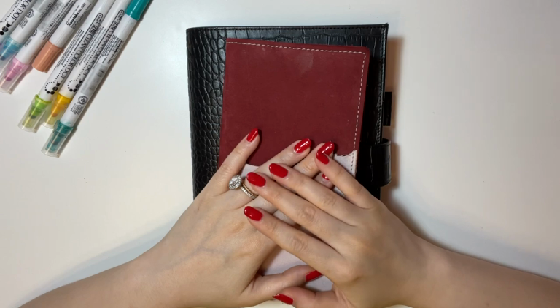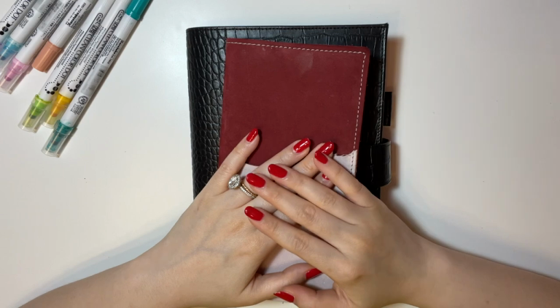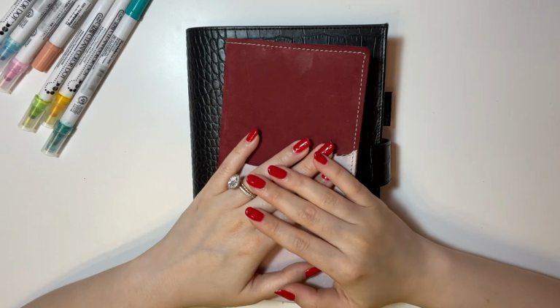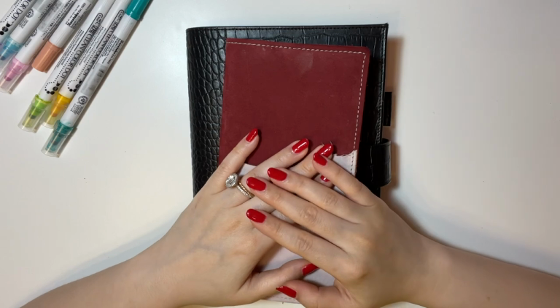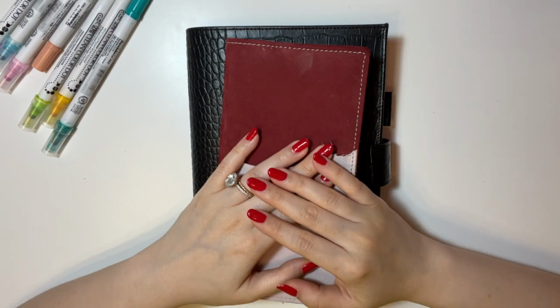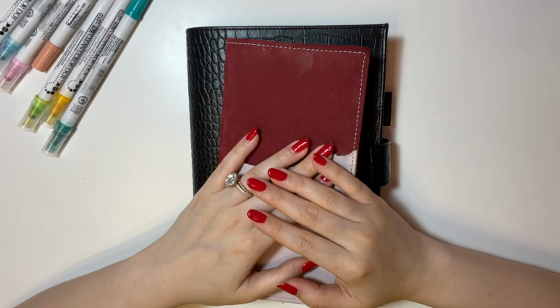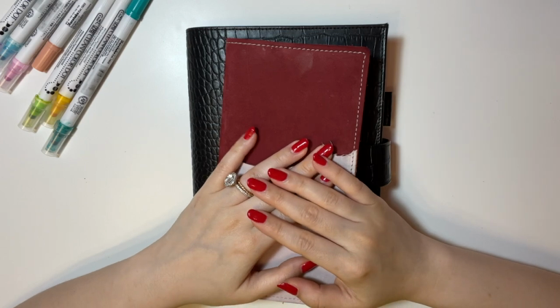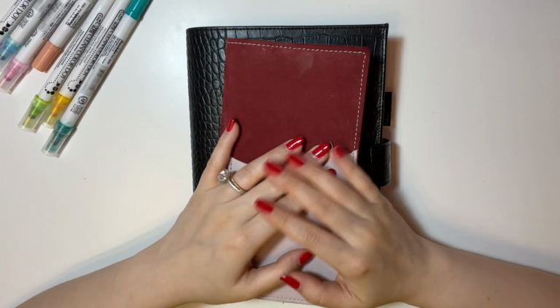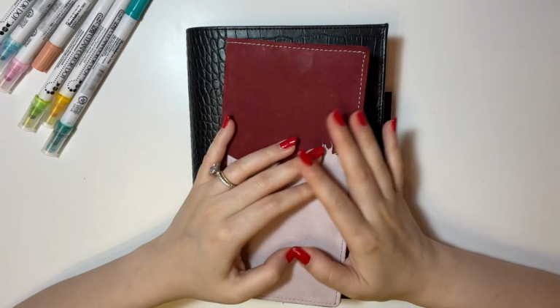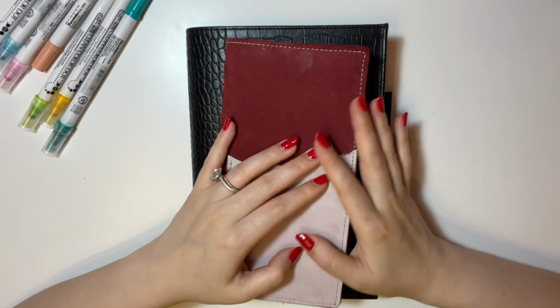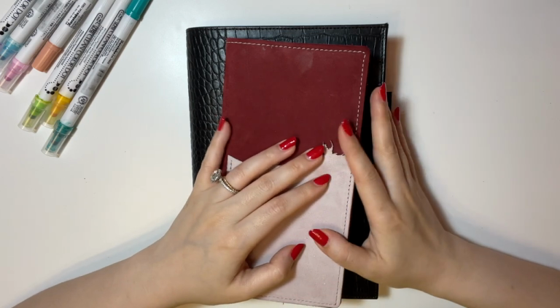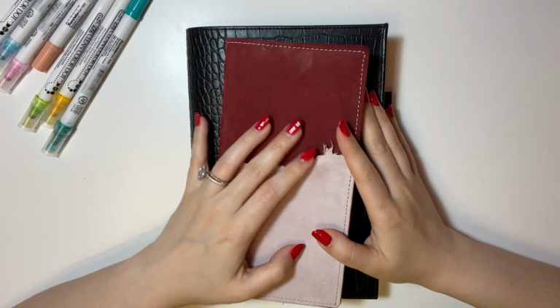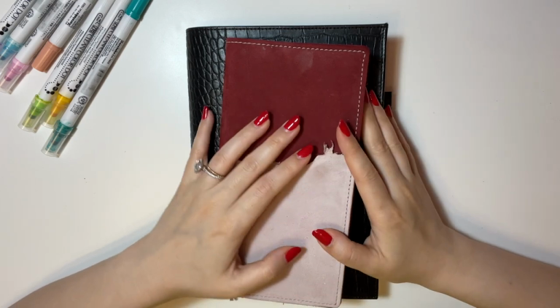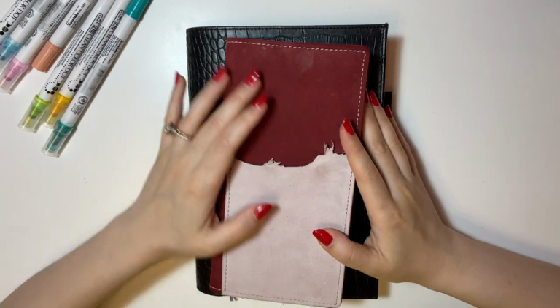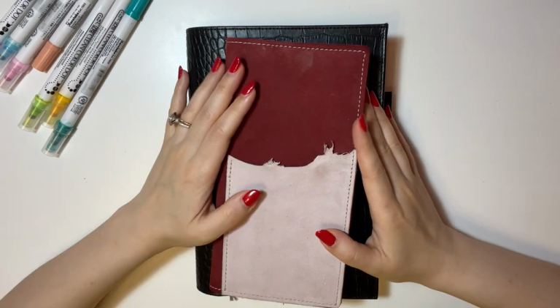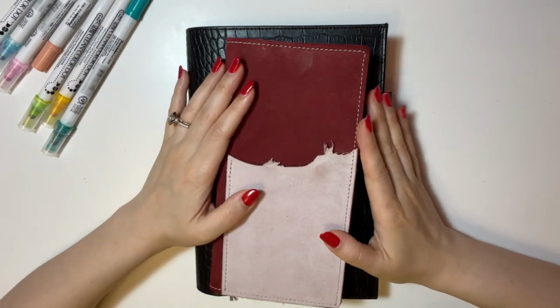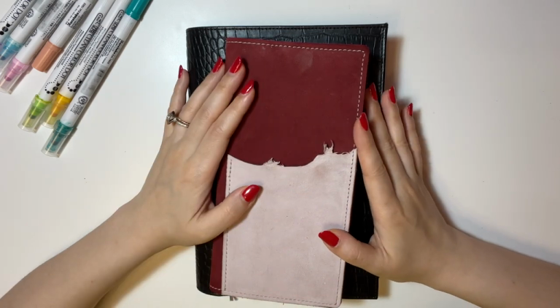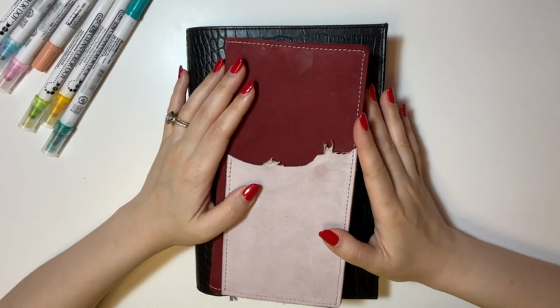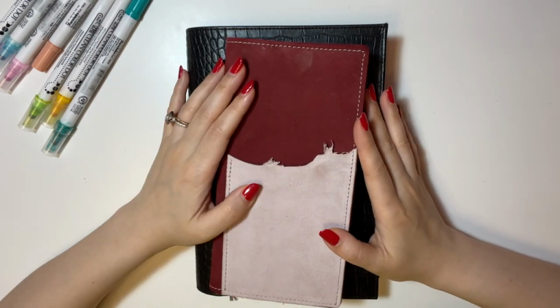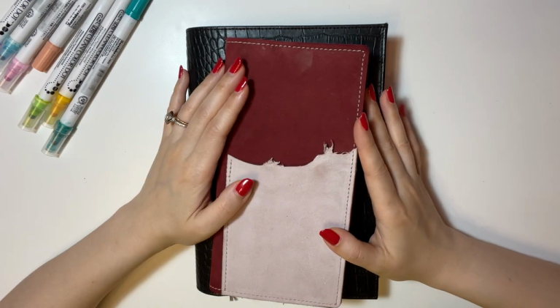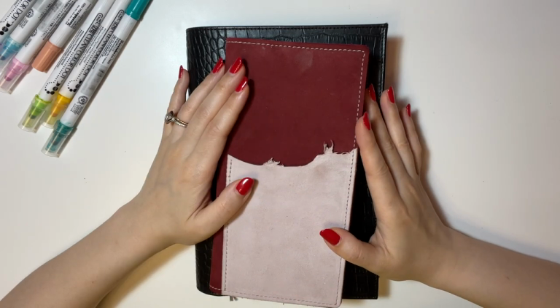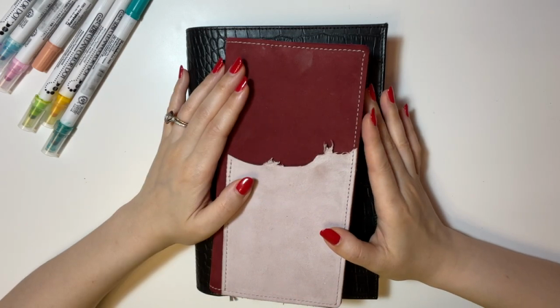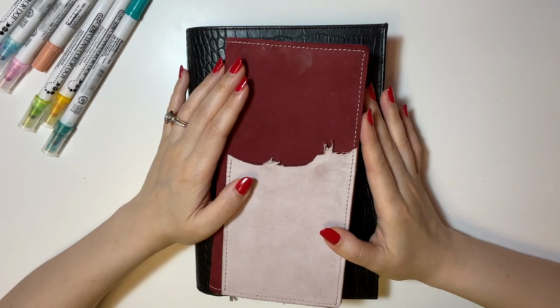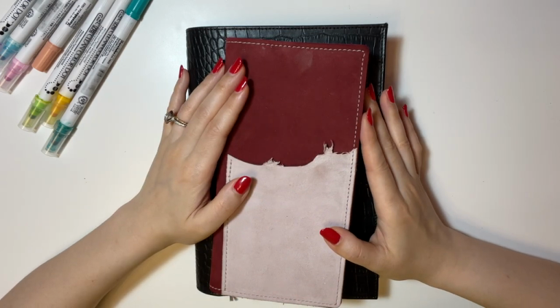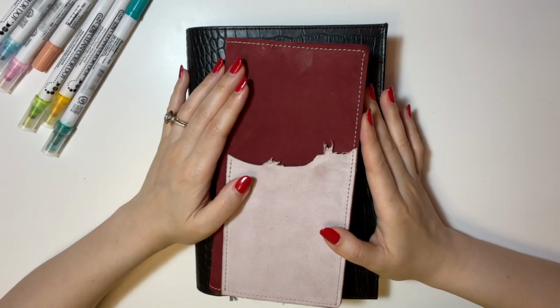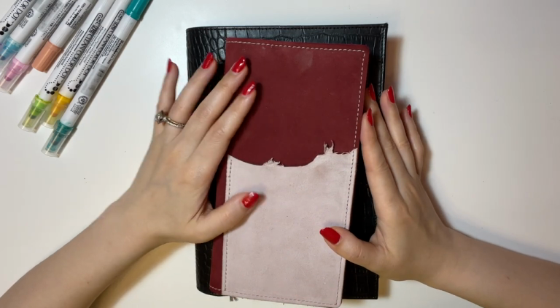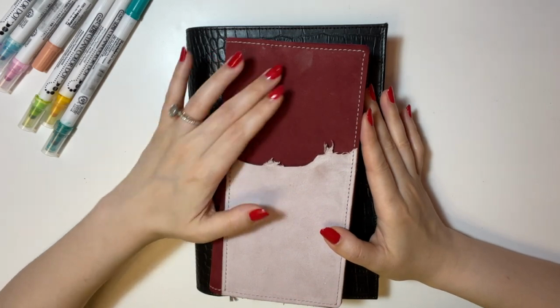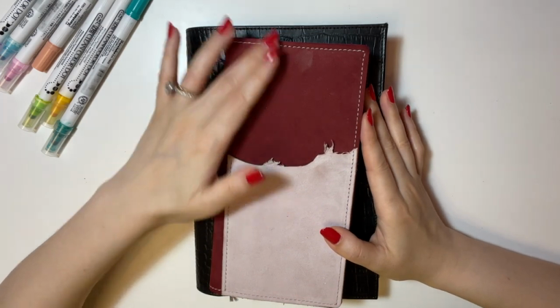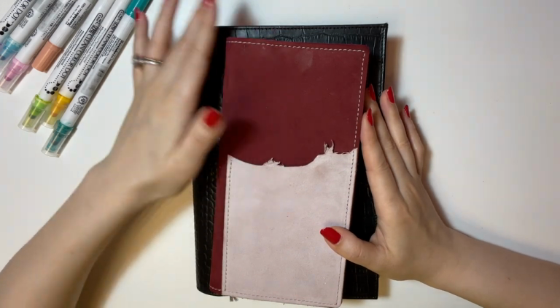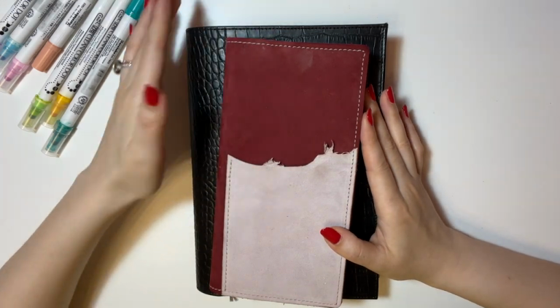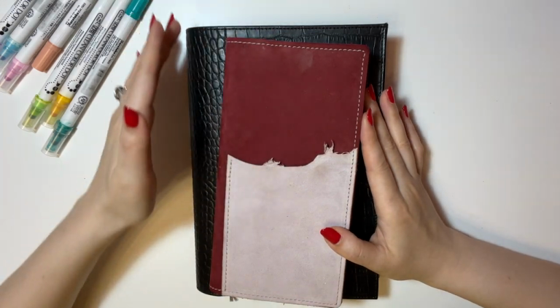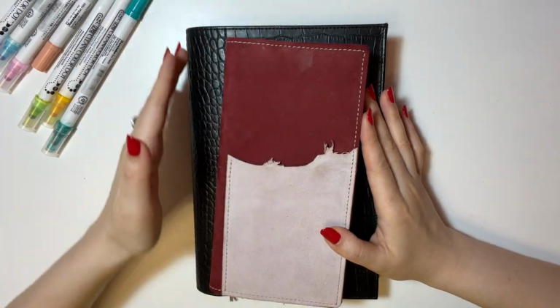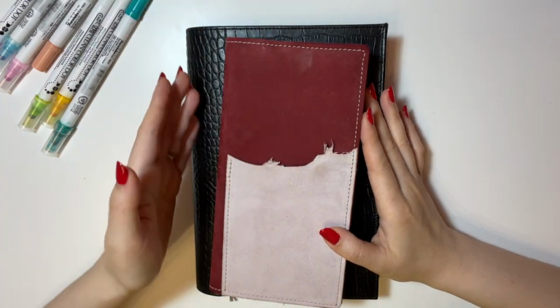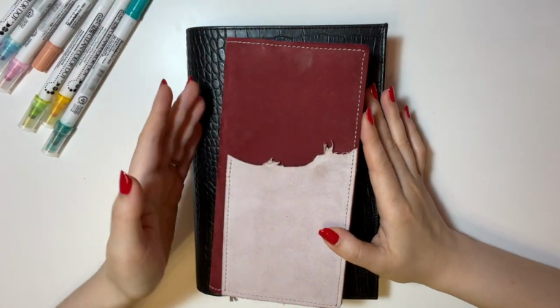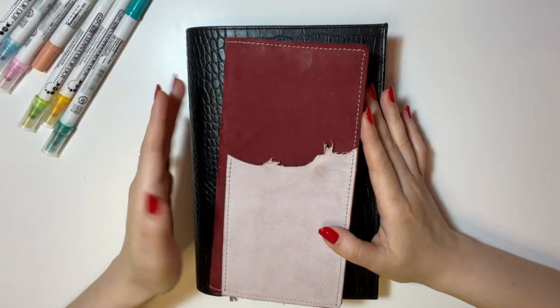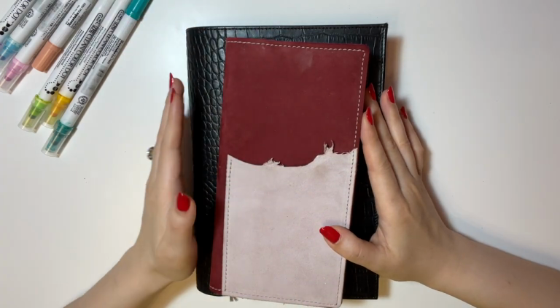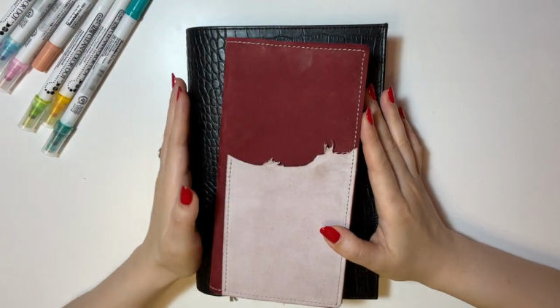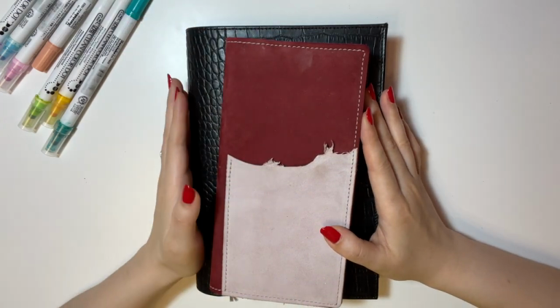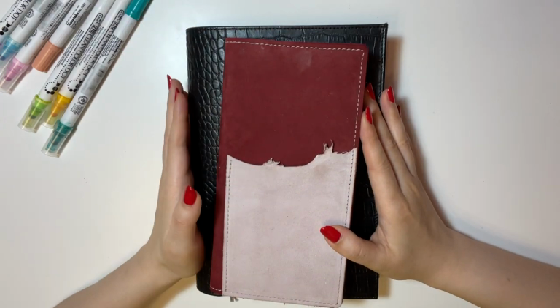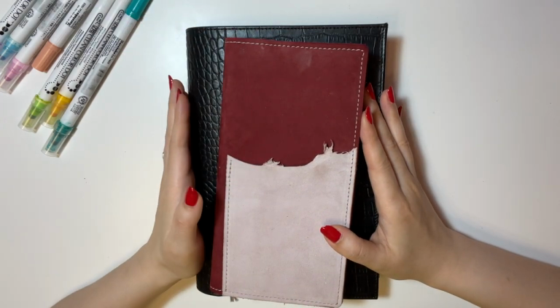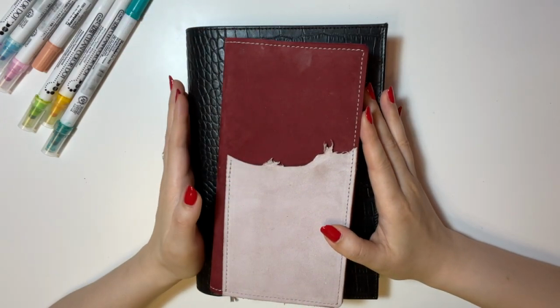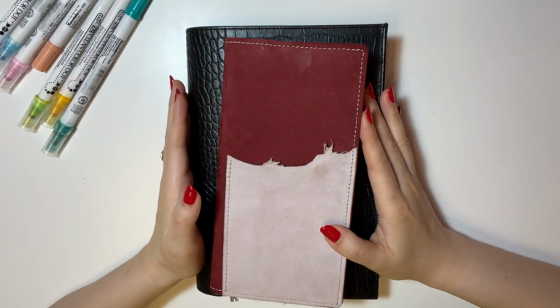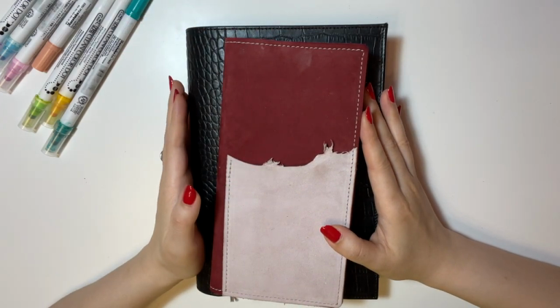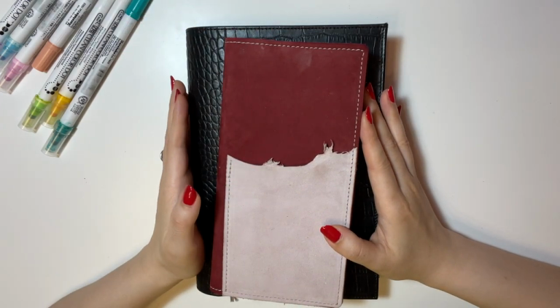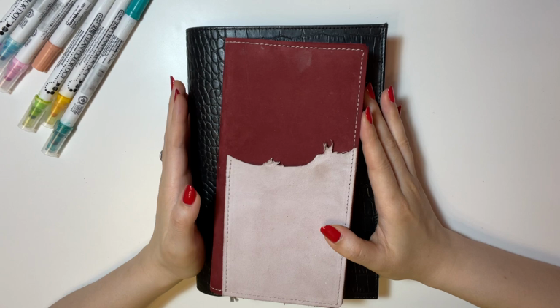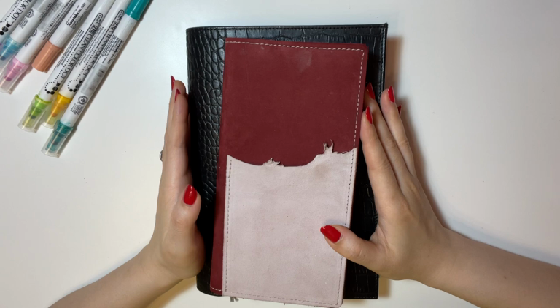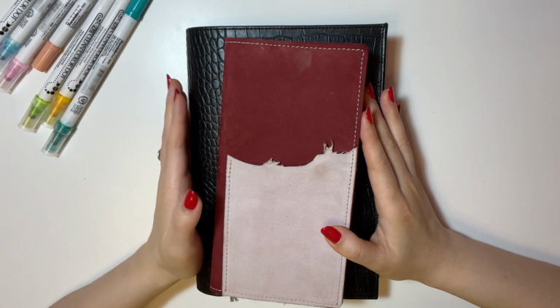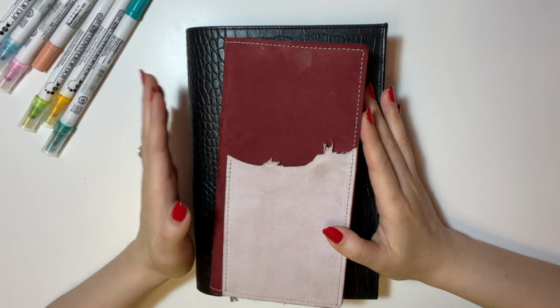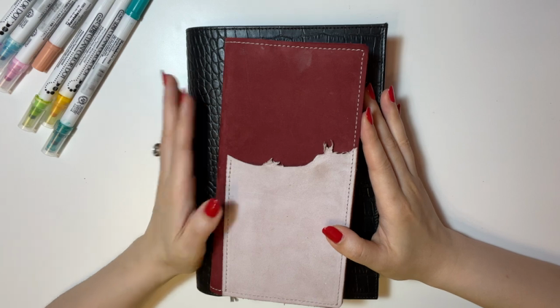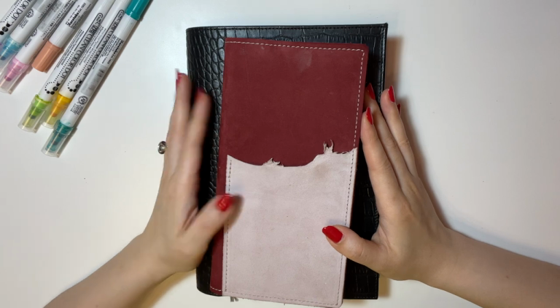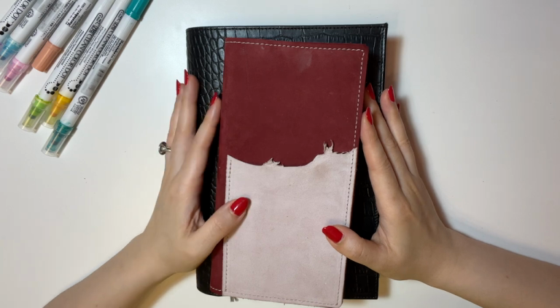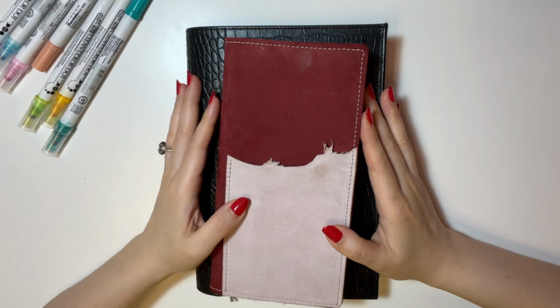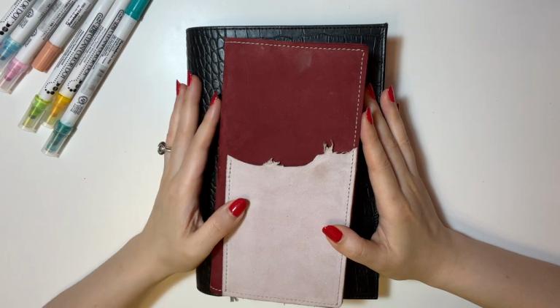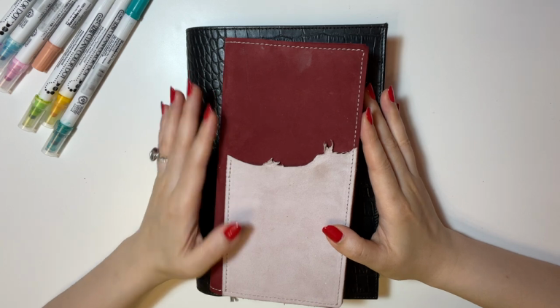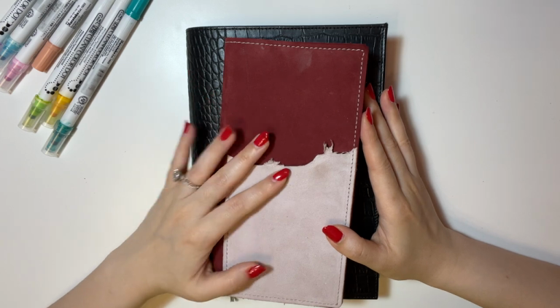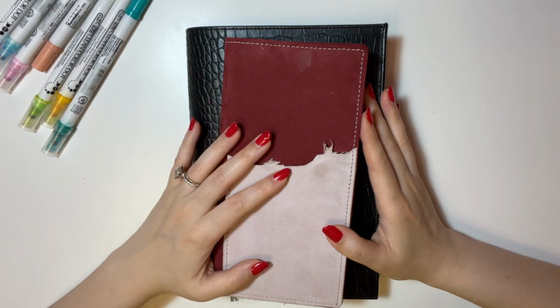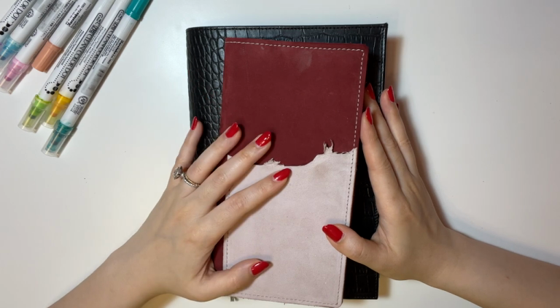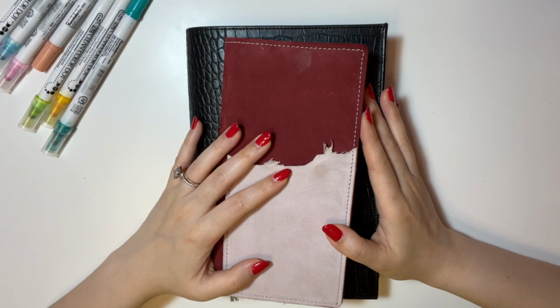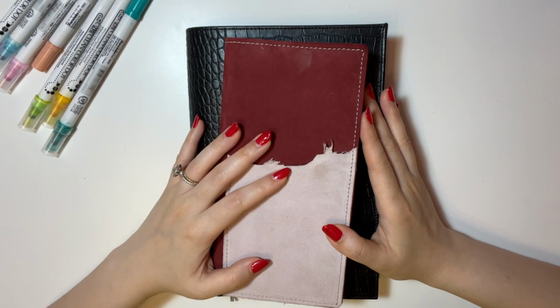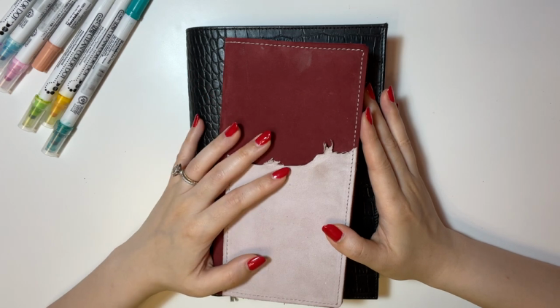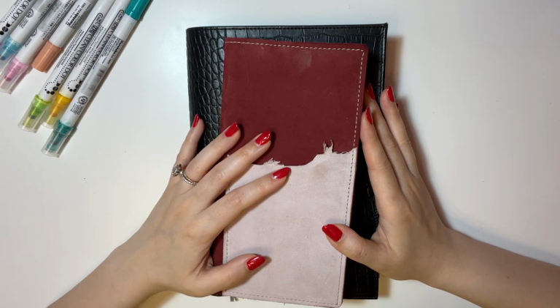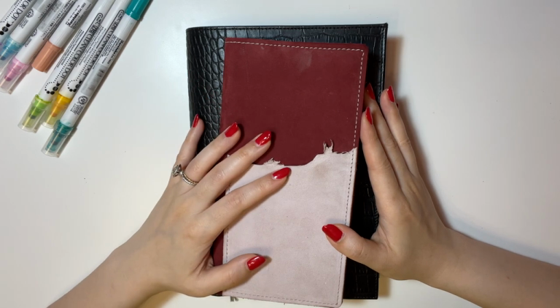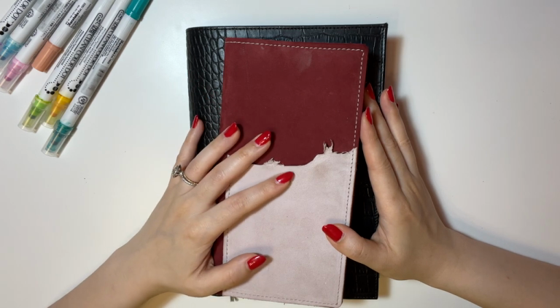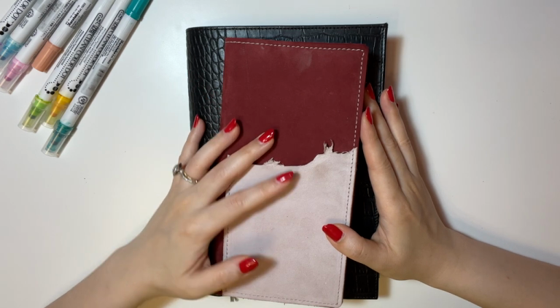Hey guys, this is Katherine from Sterling Inc. In today's video, I would like to share with you guys how I use my Hobonichi planners to plan for my small businesses.